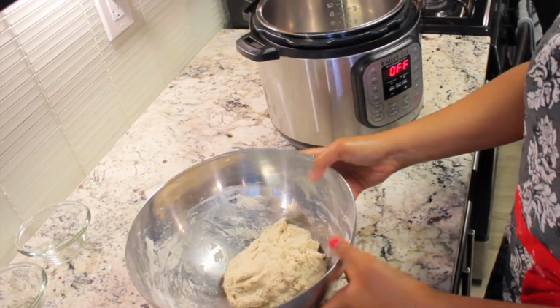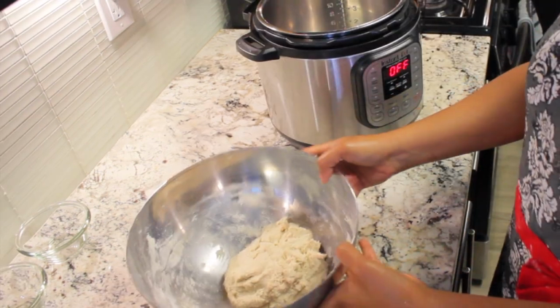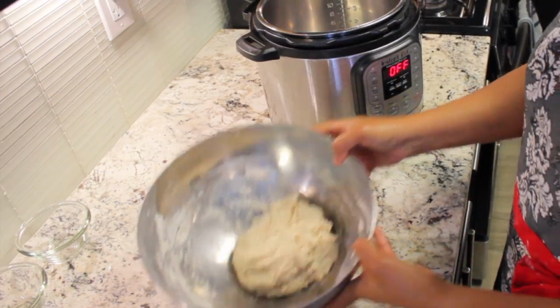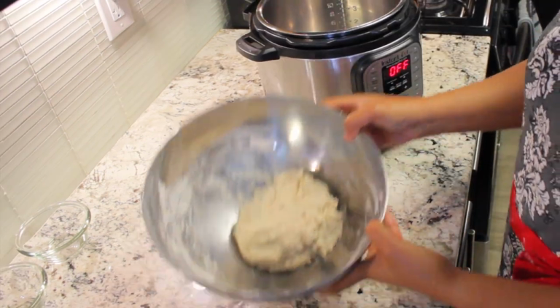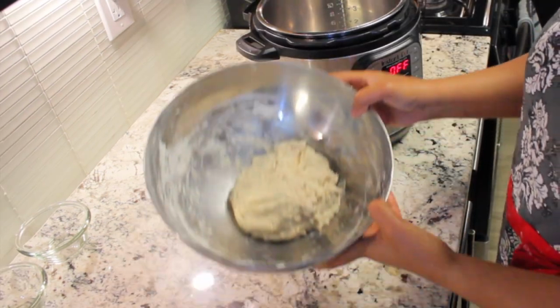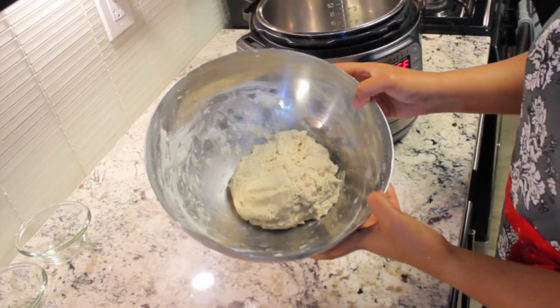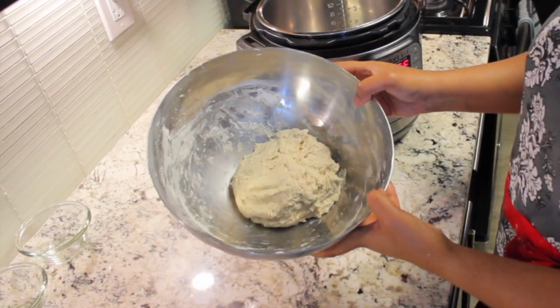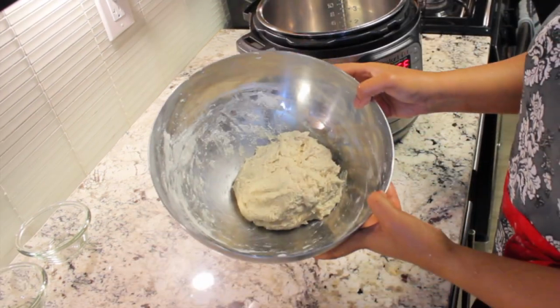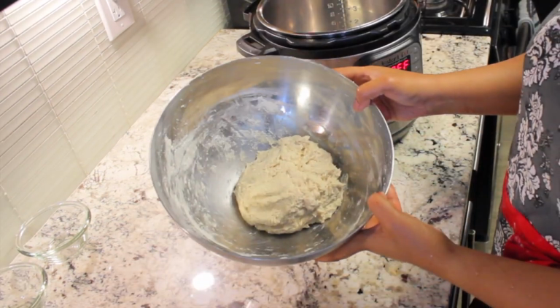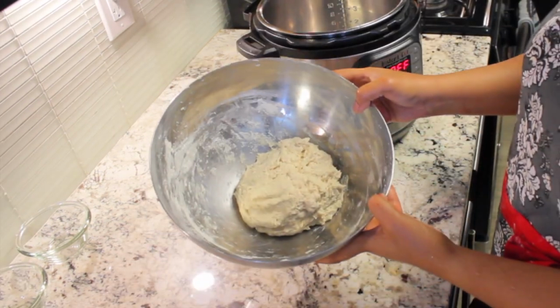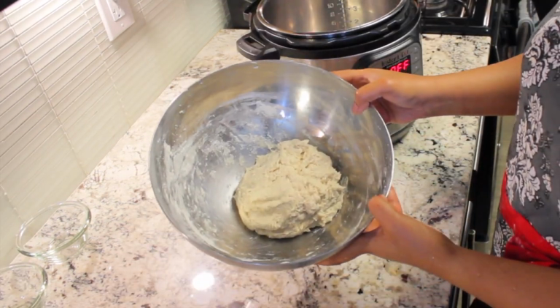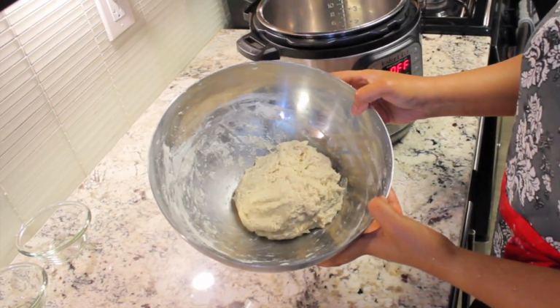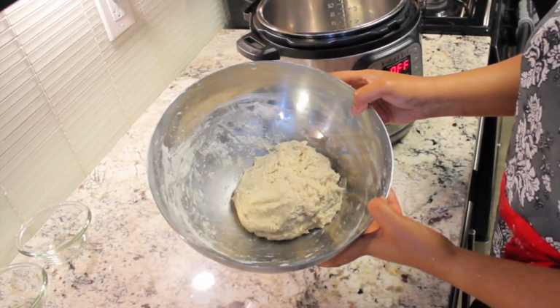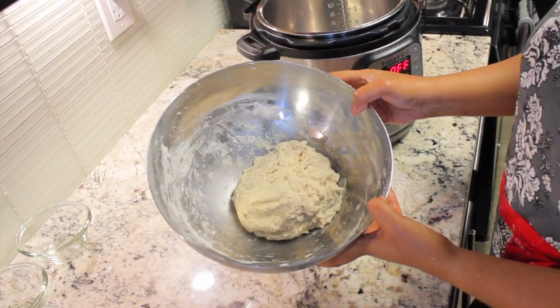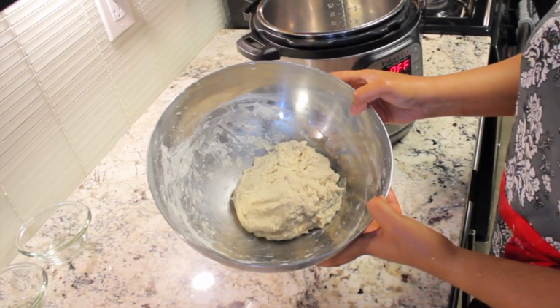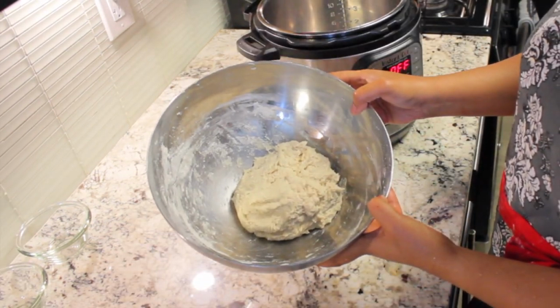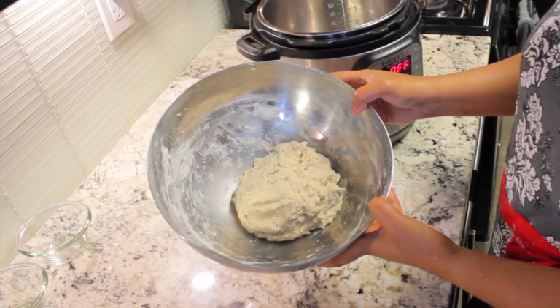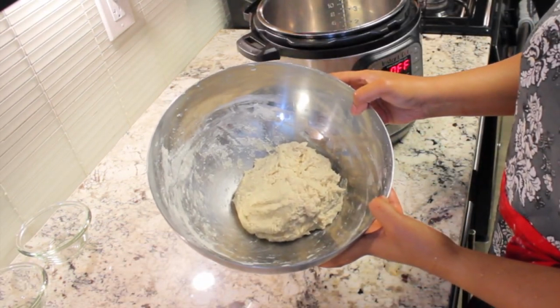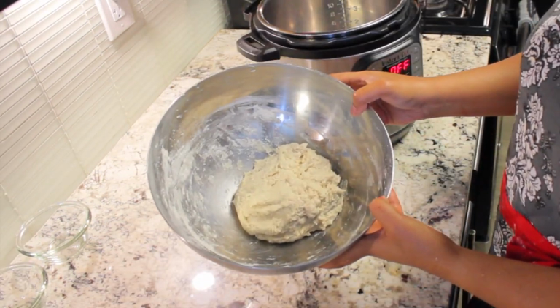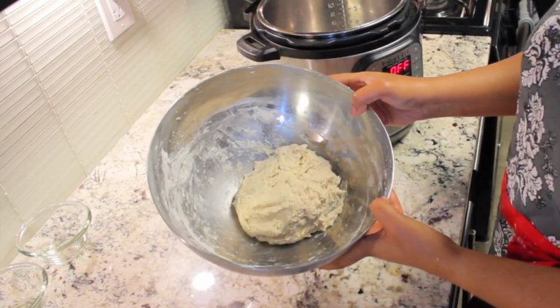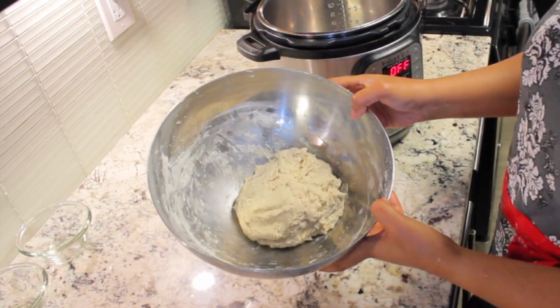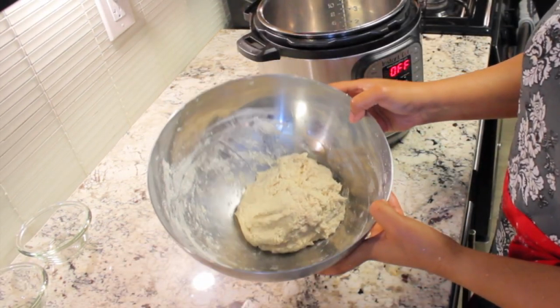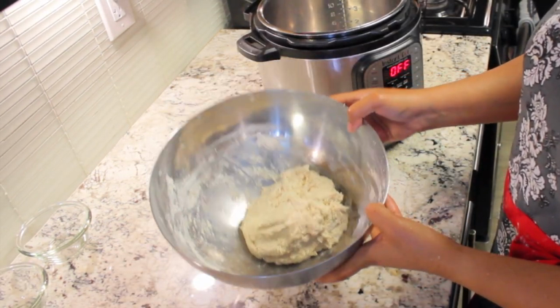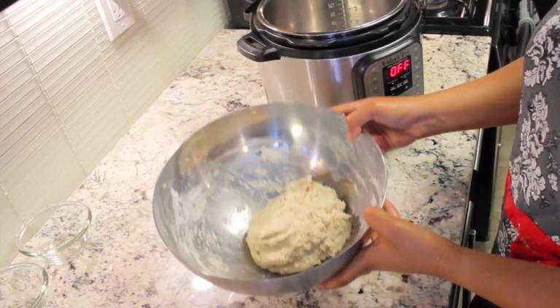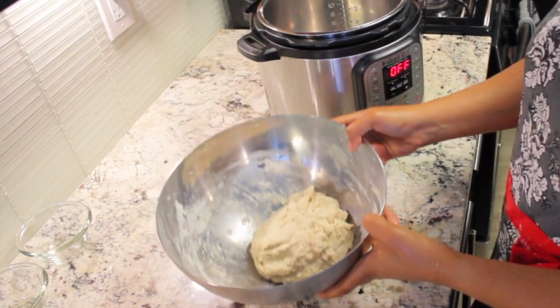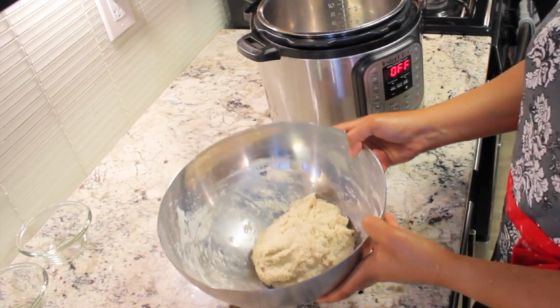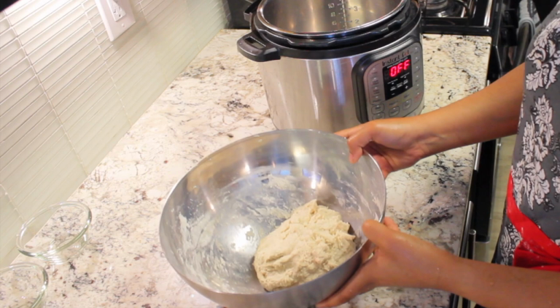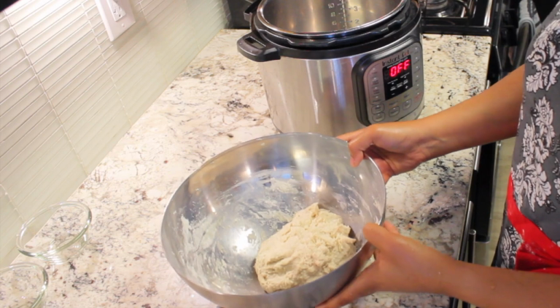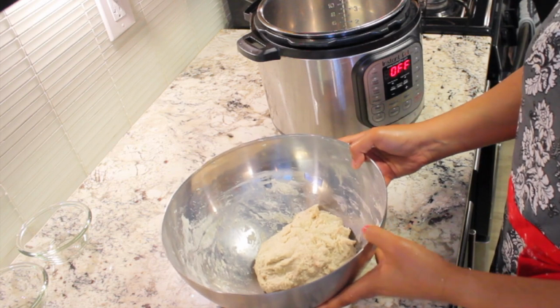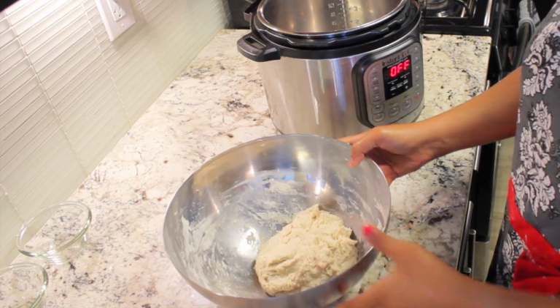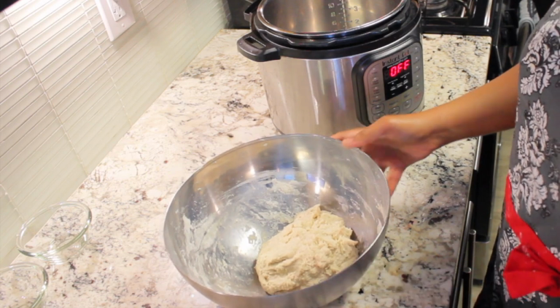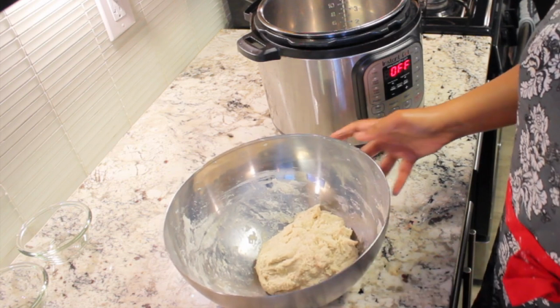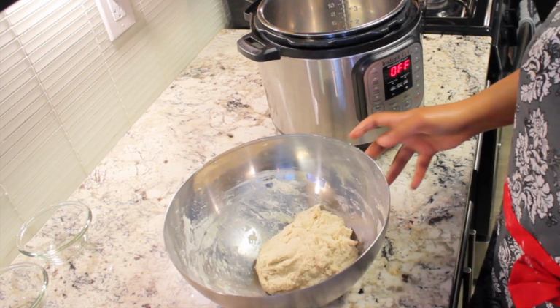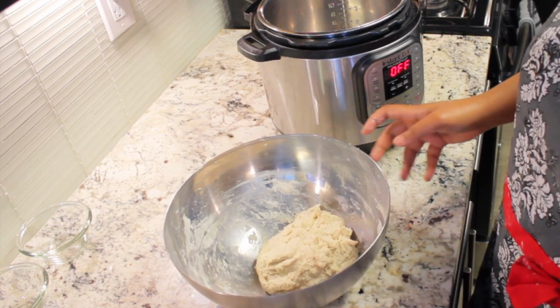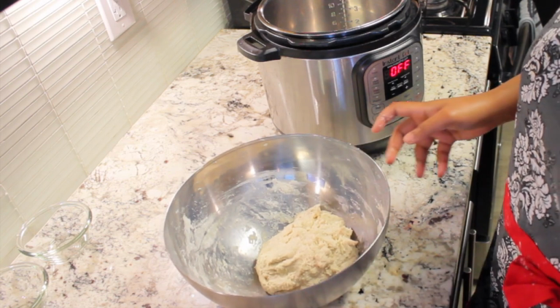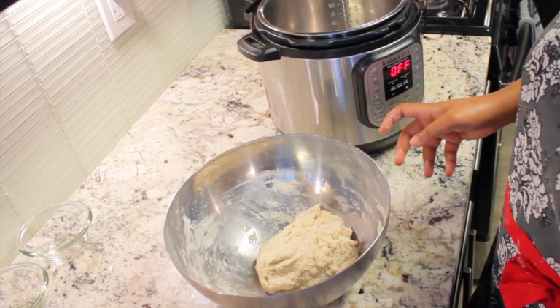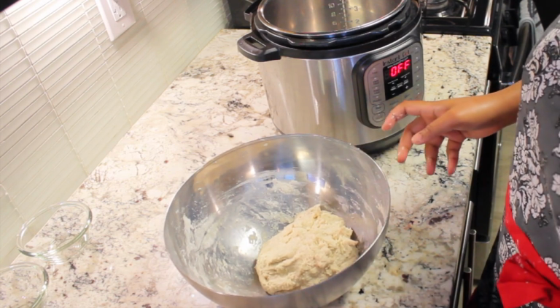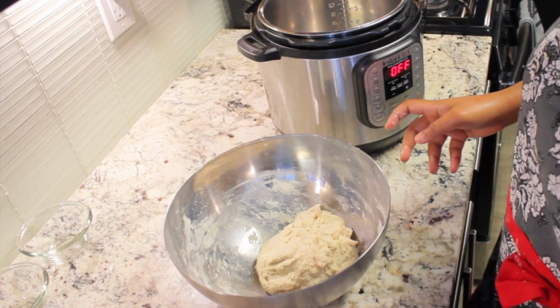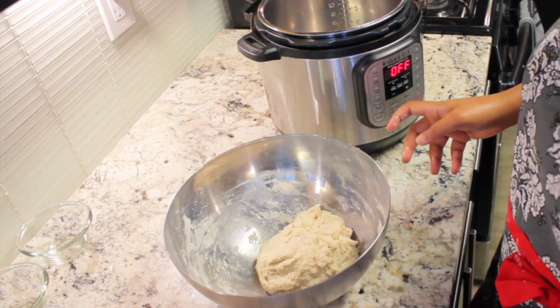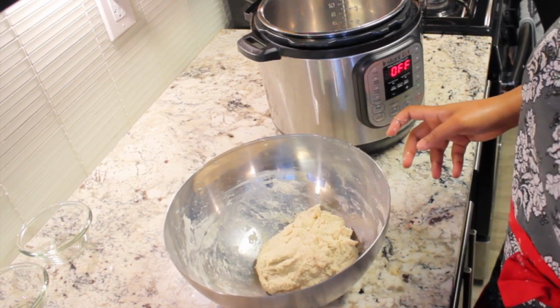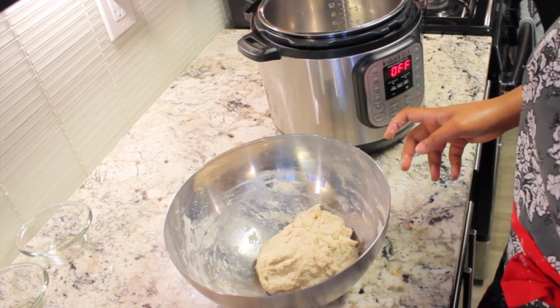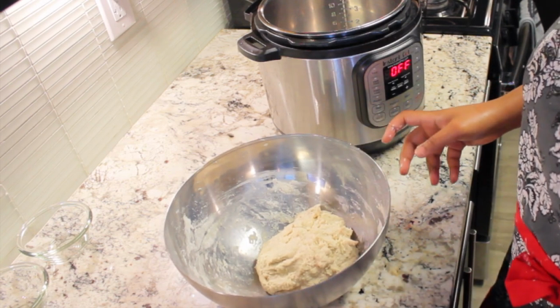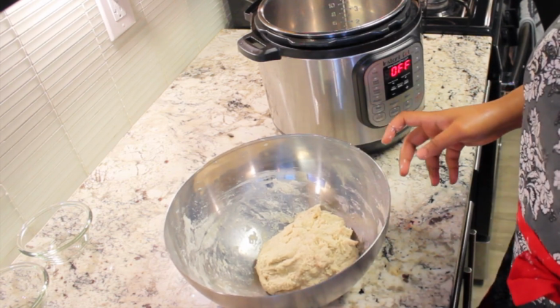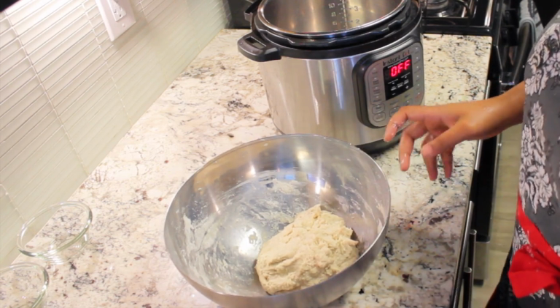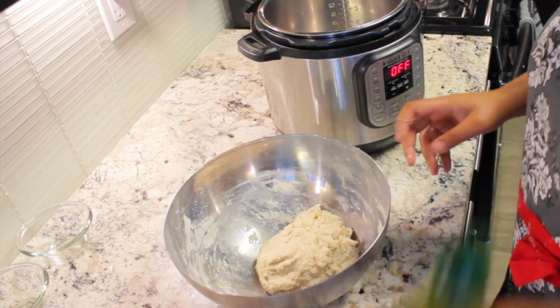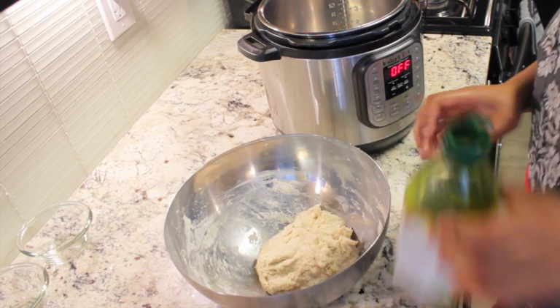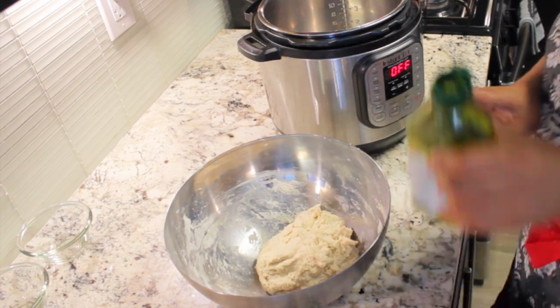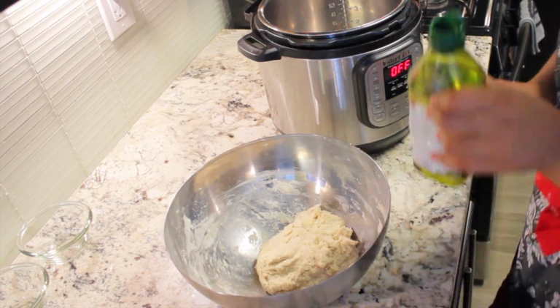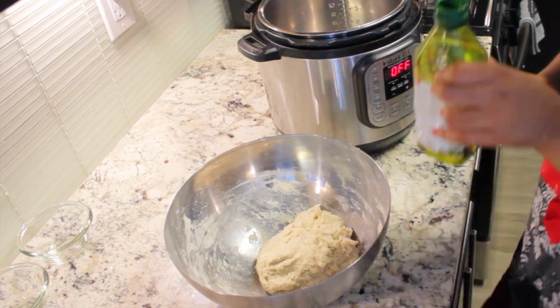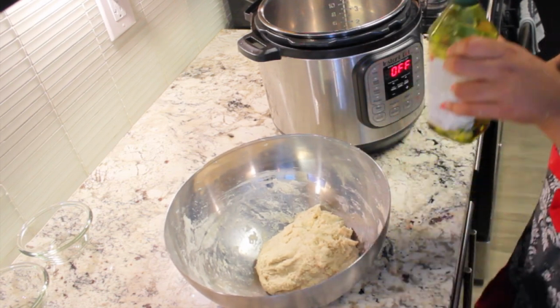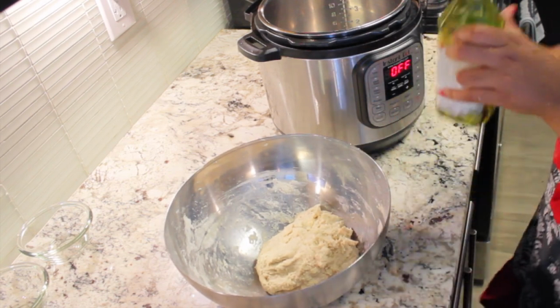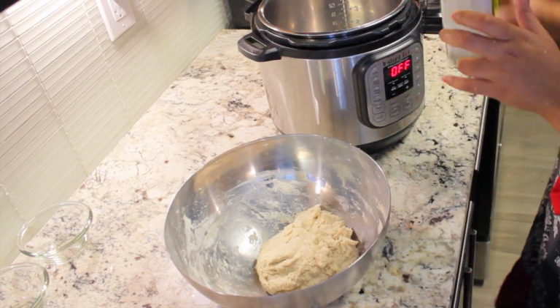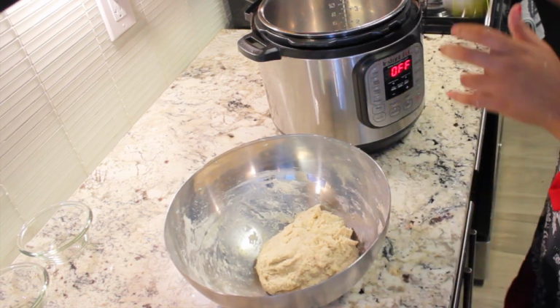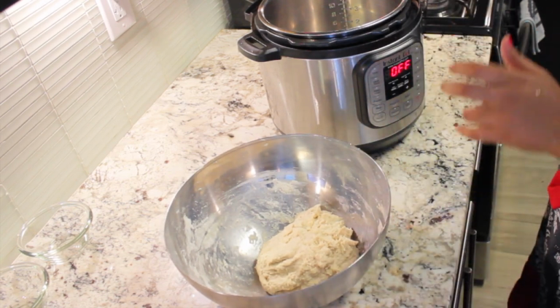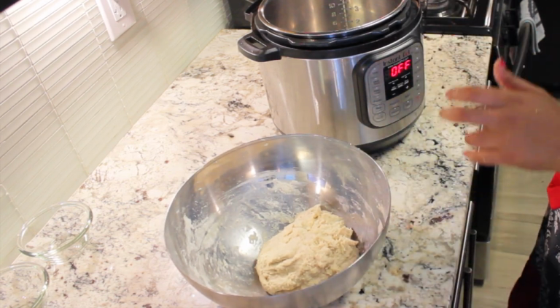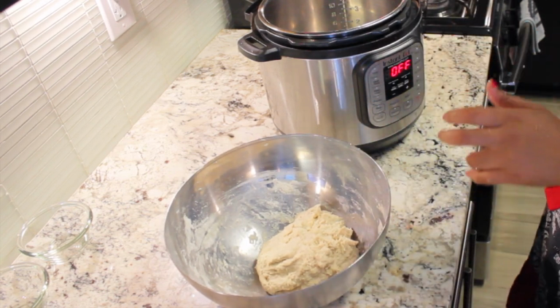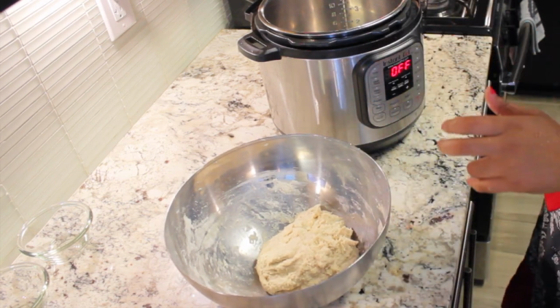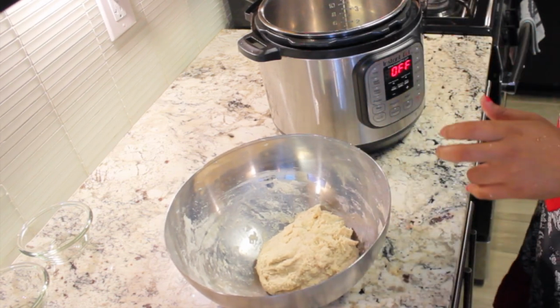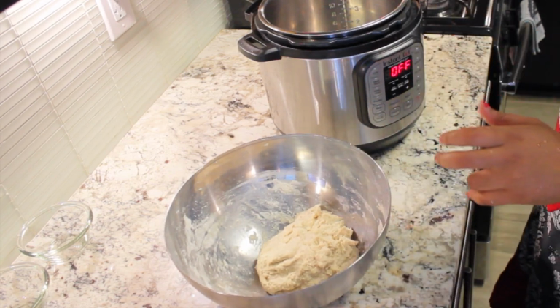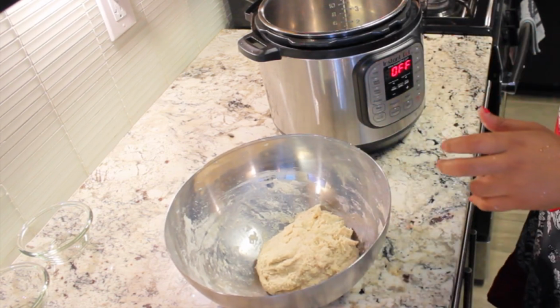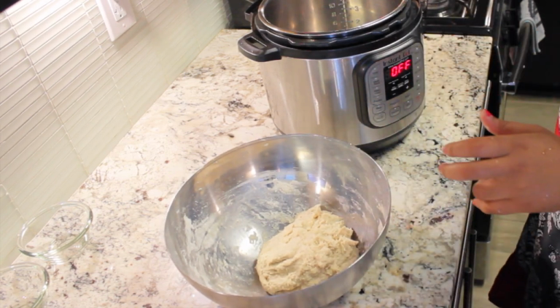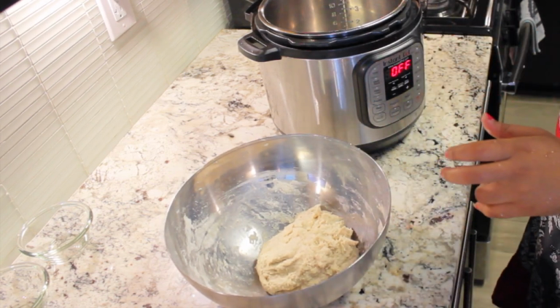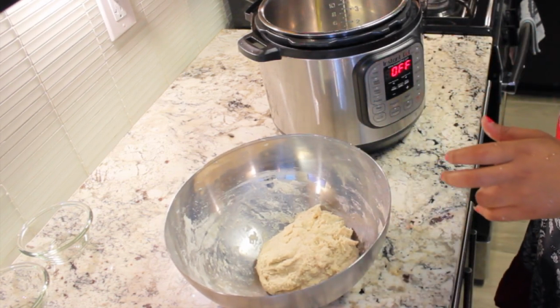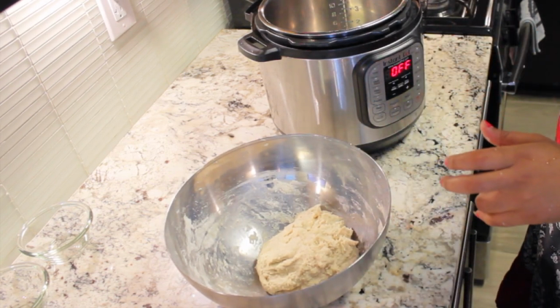The dough is now ready. Coat the bottom of the Instant Pot liner with some oil and place the dough in.